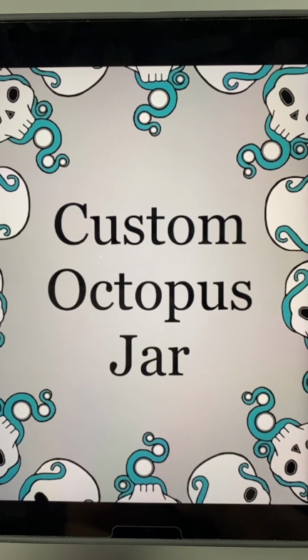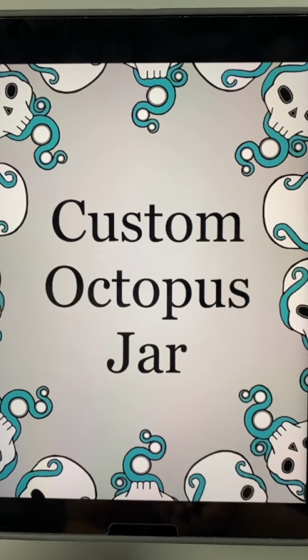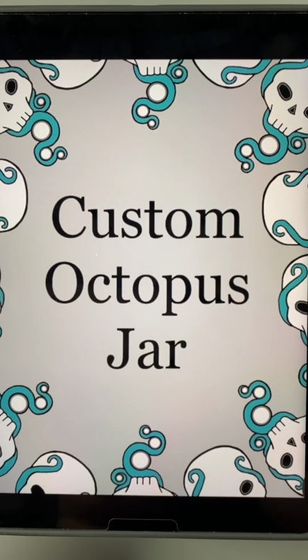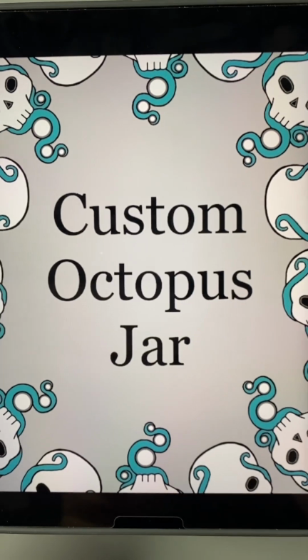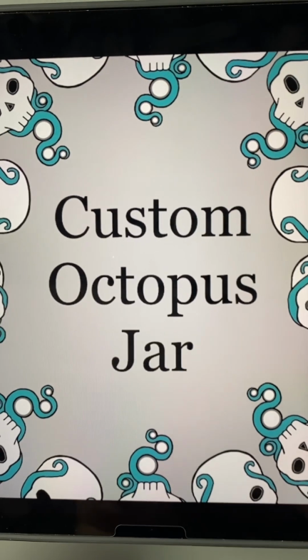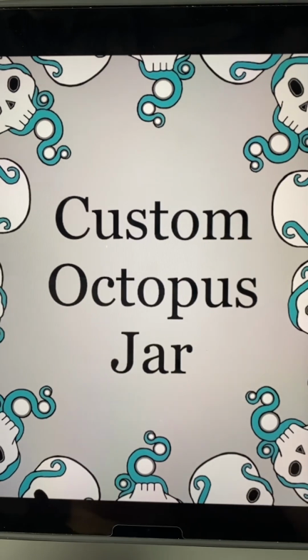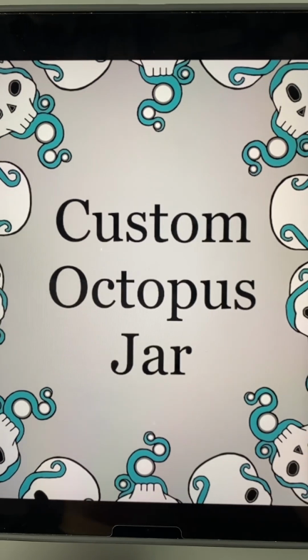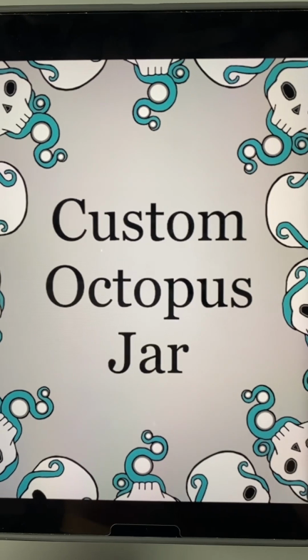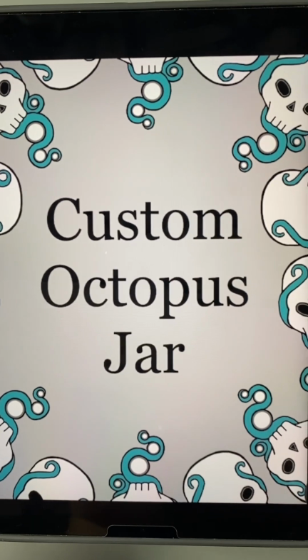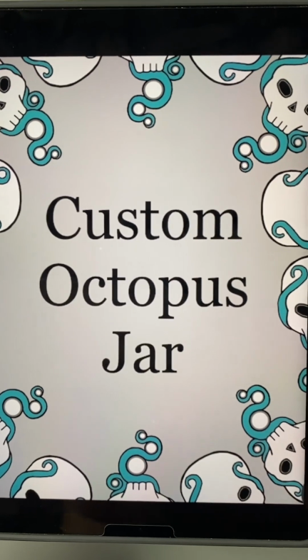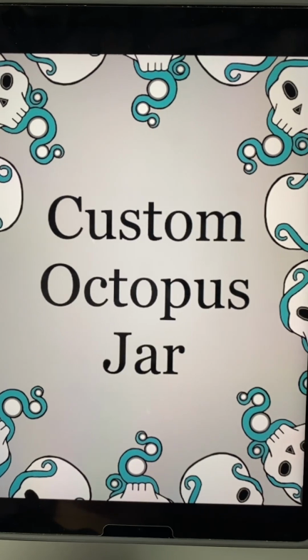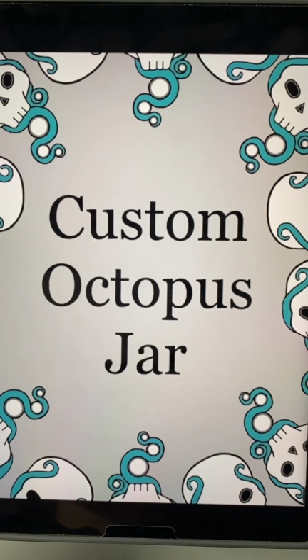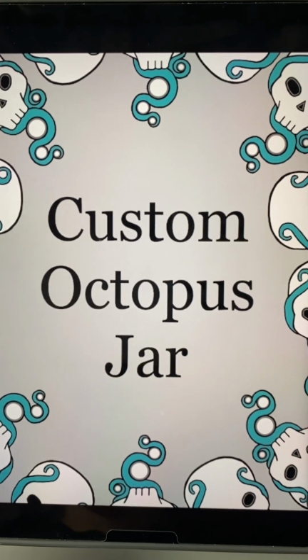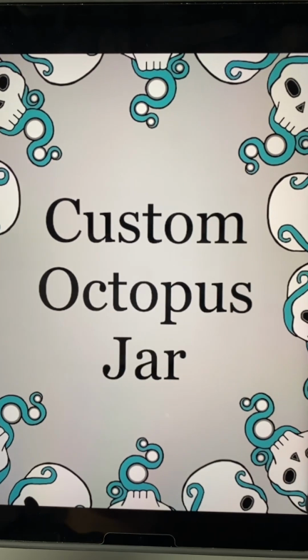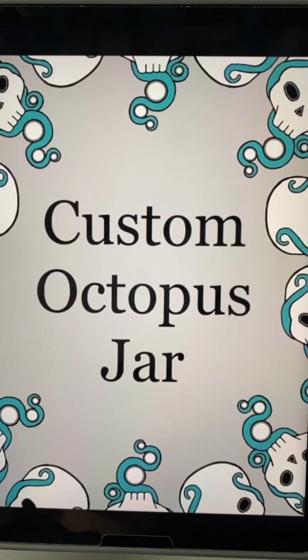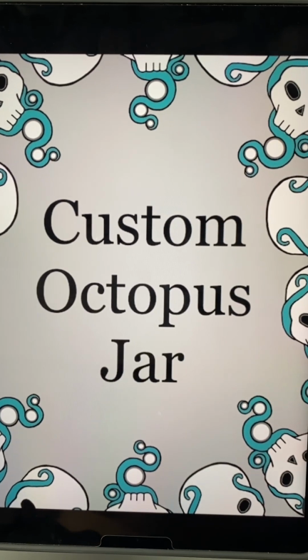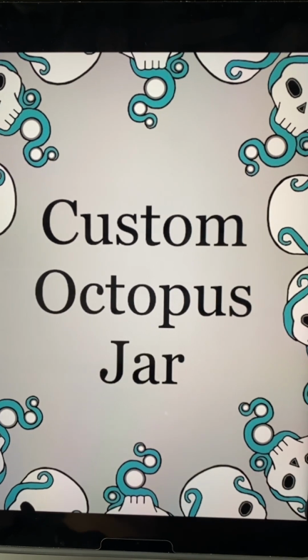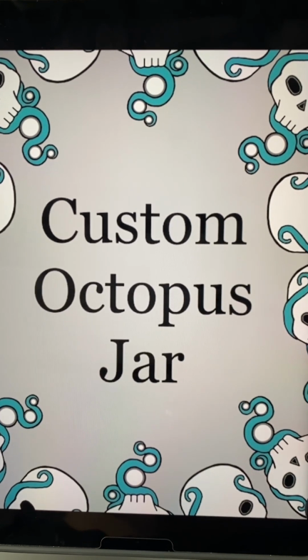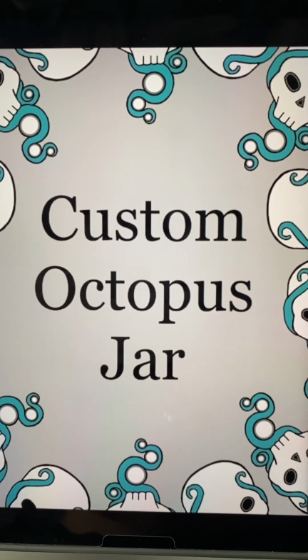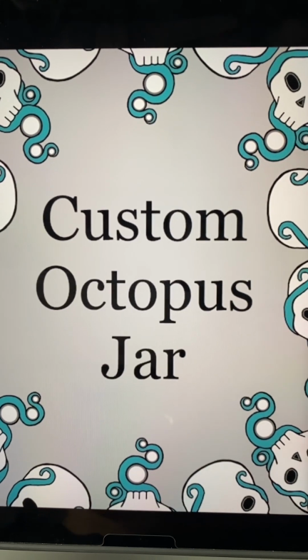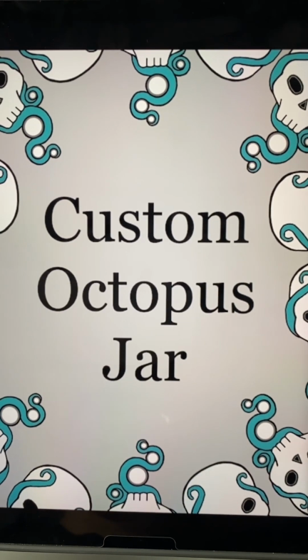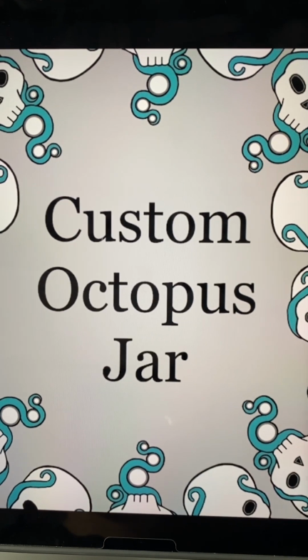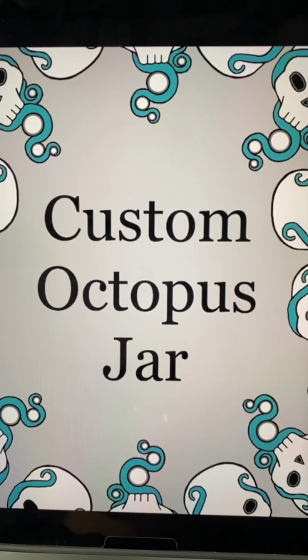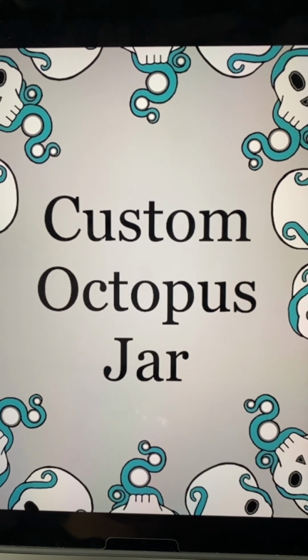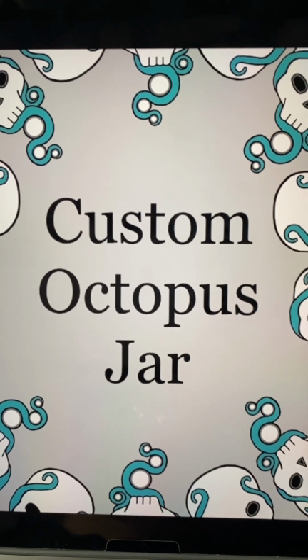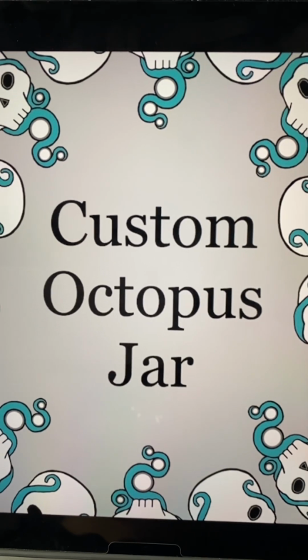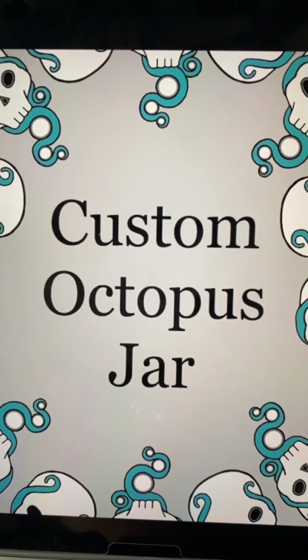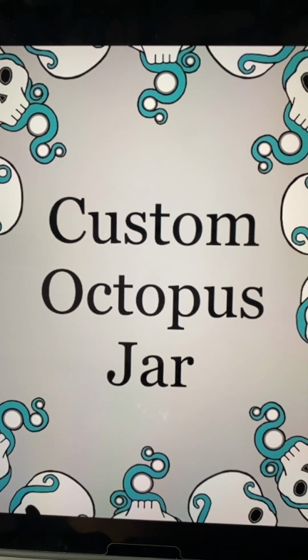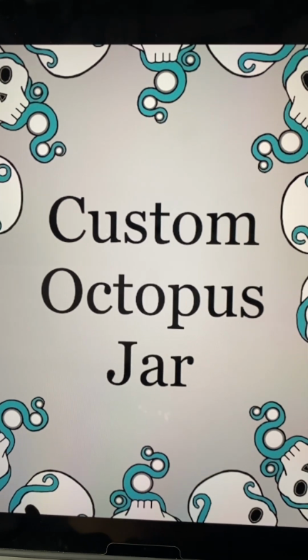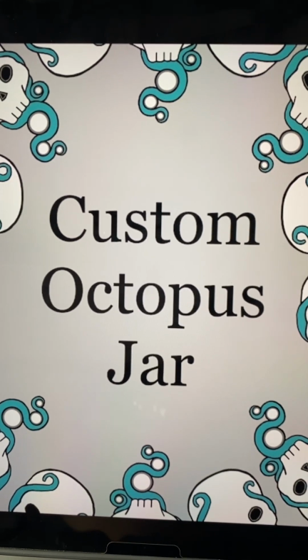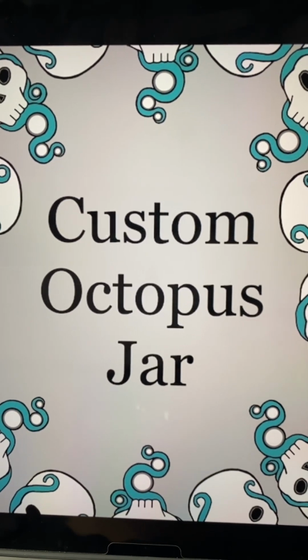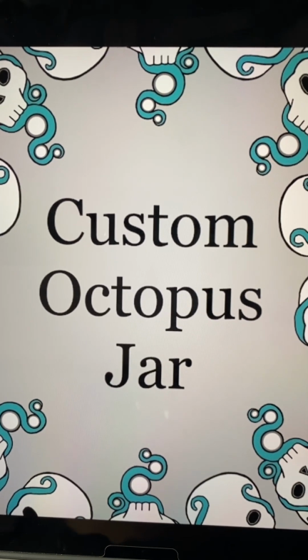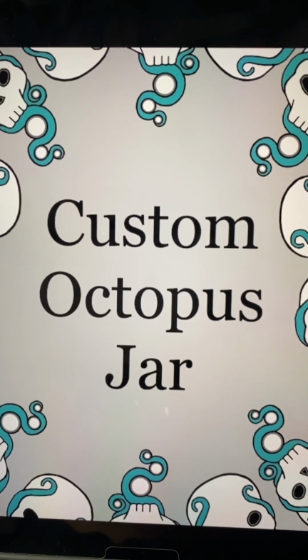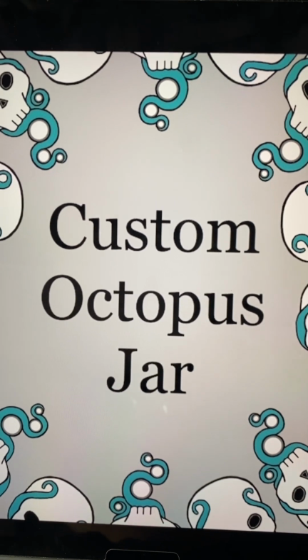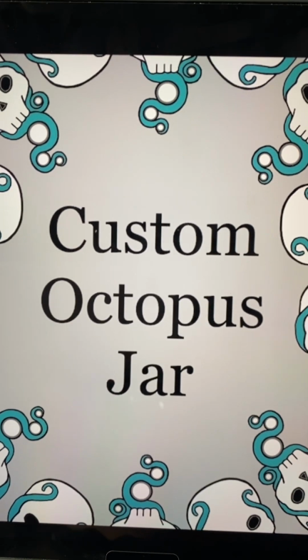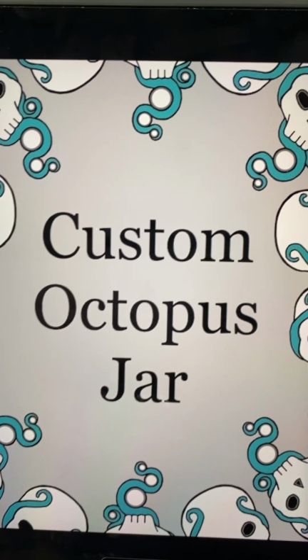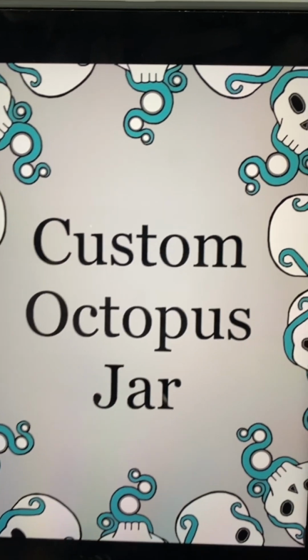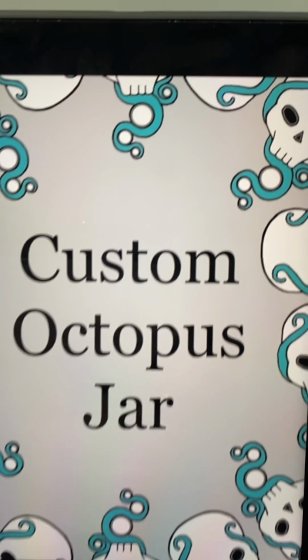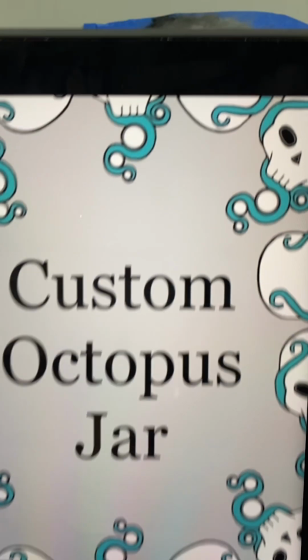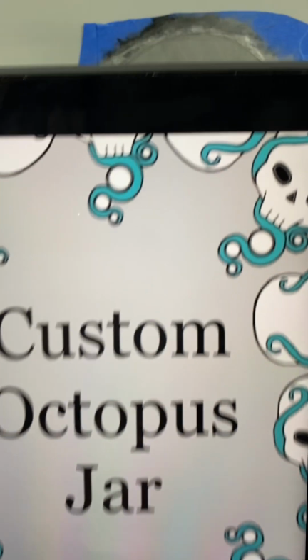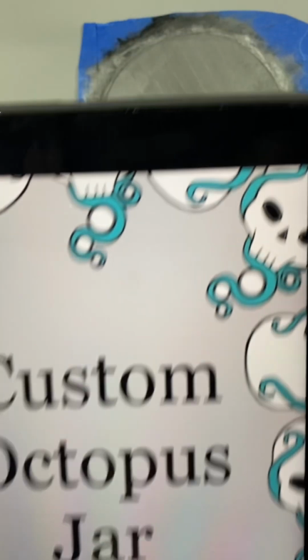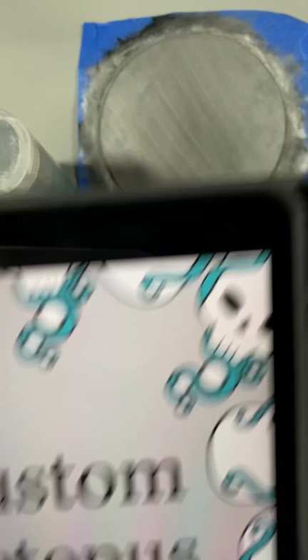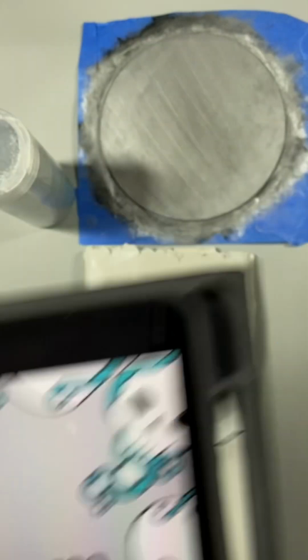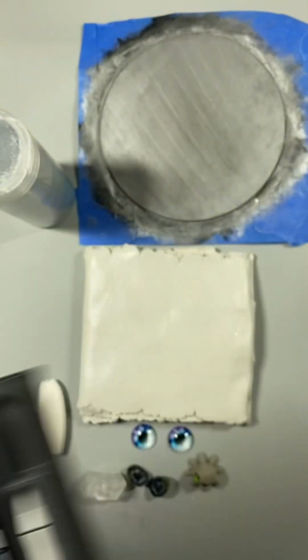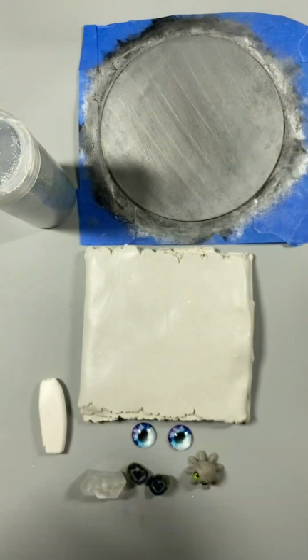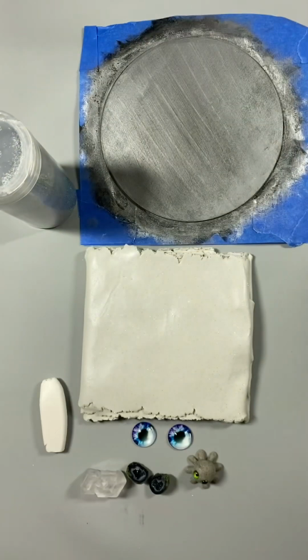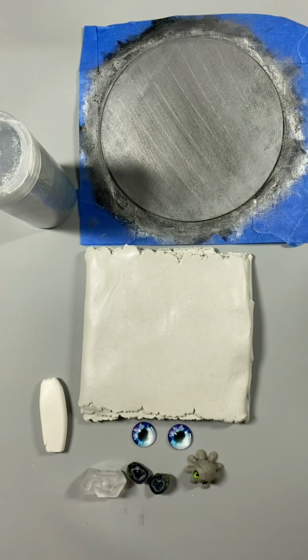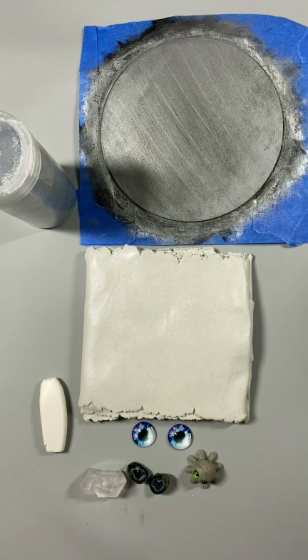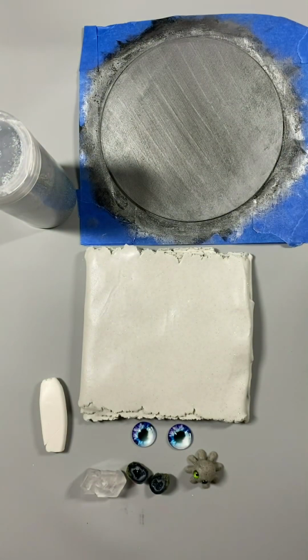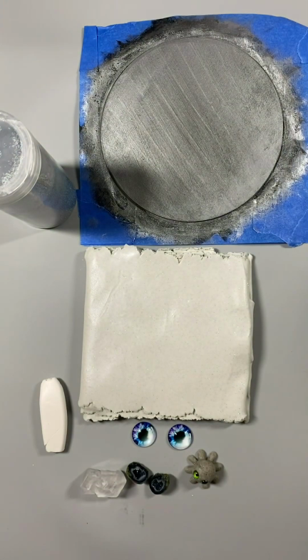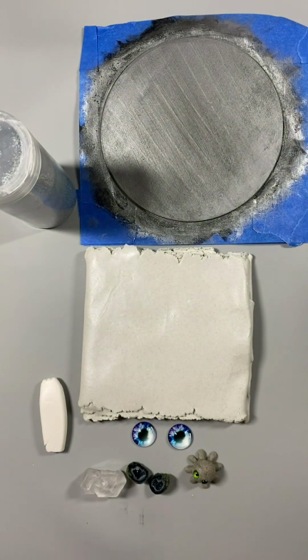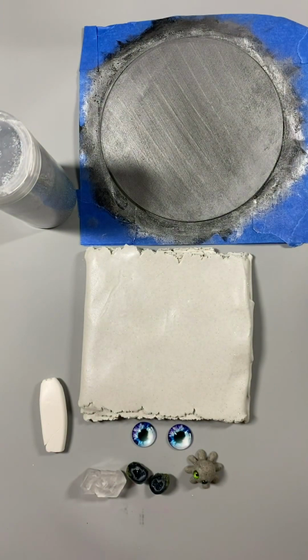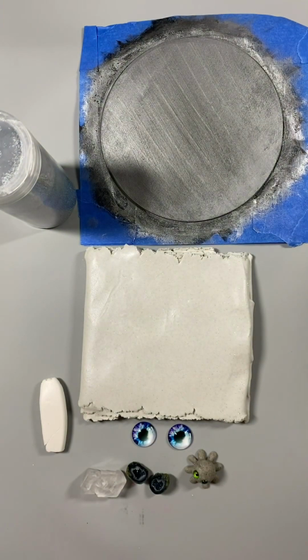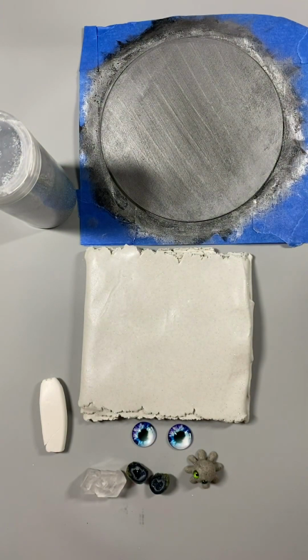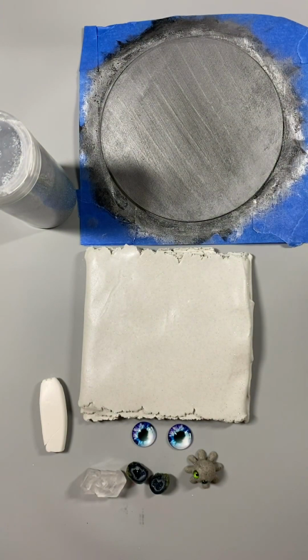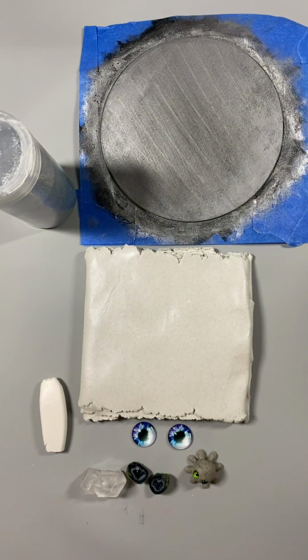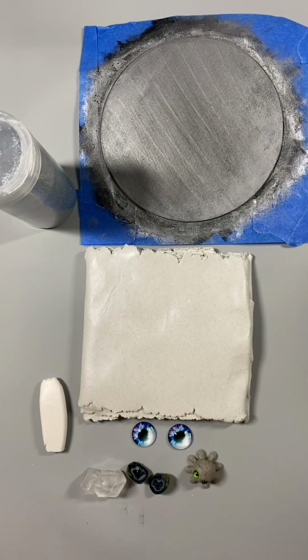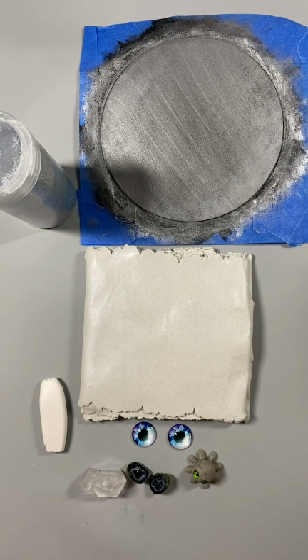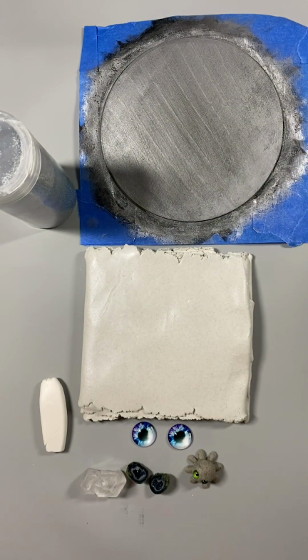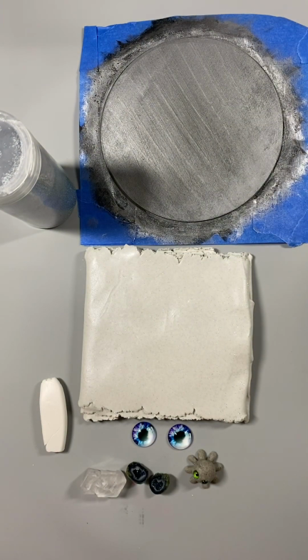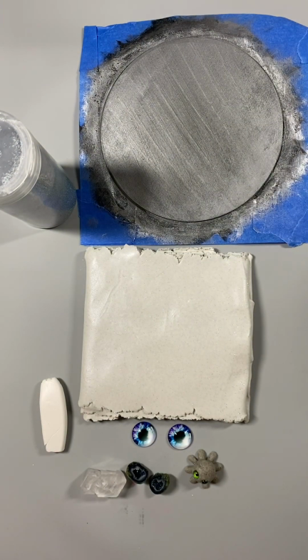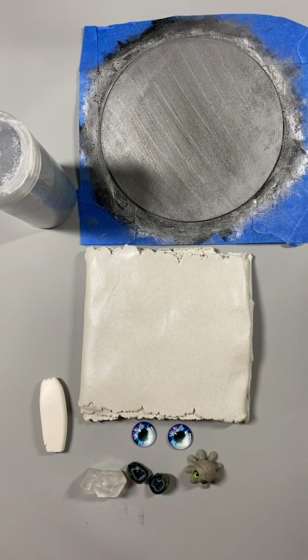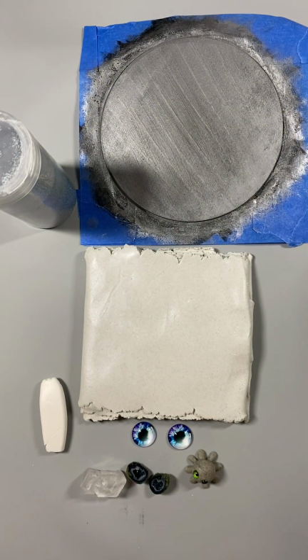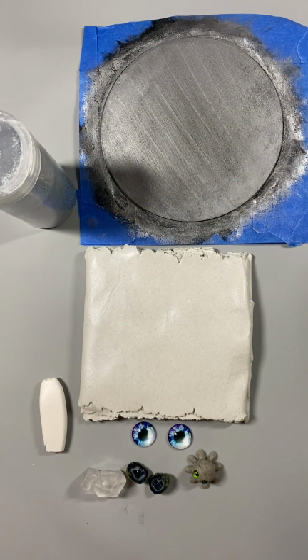Hi everyone! We have our second custom octopus jar of the week. This jar is for Brooke.